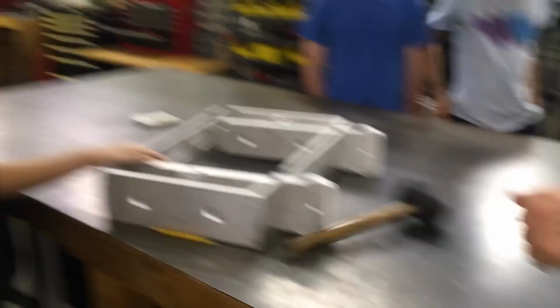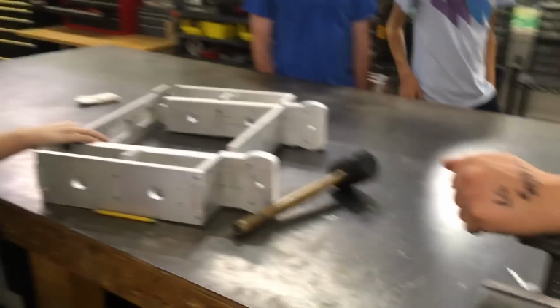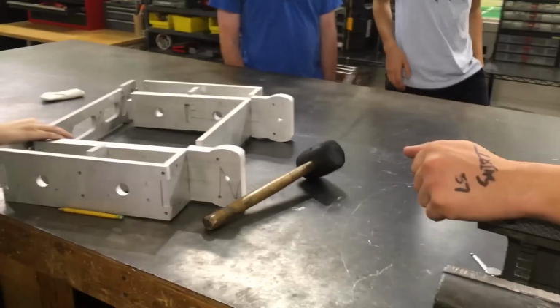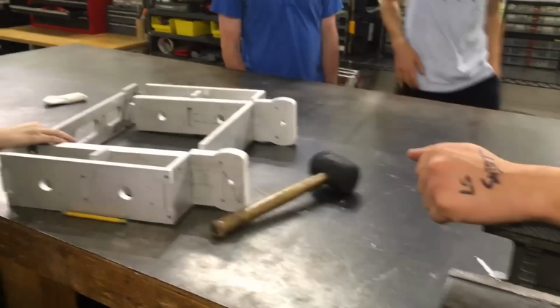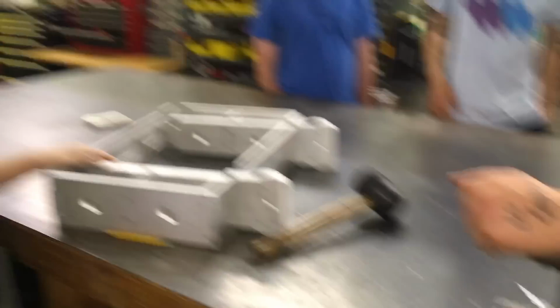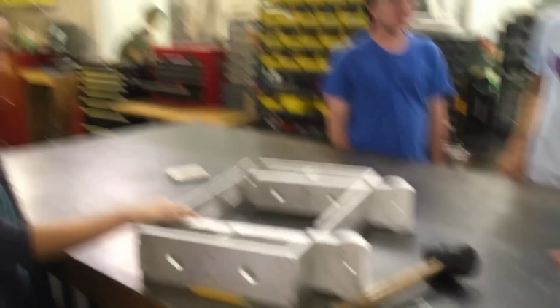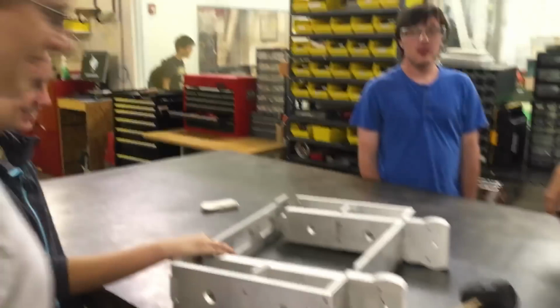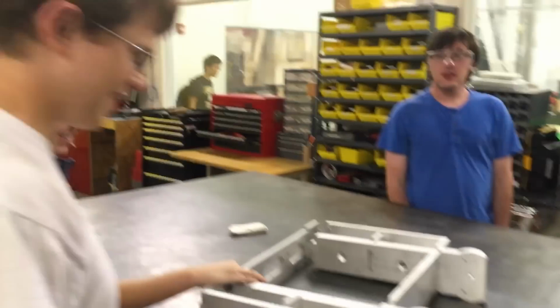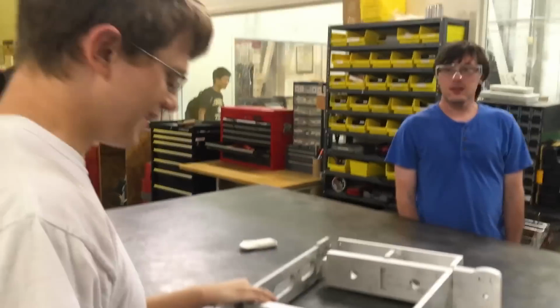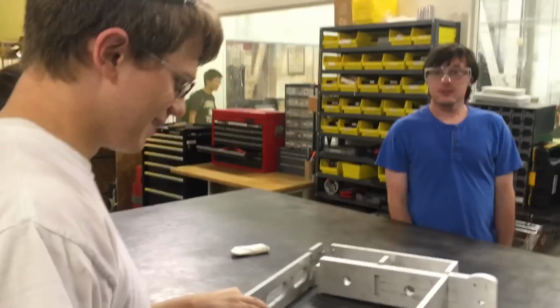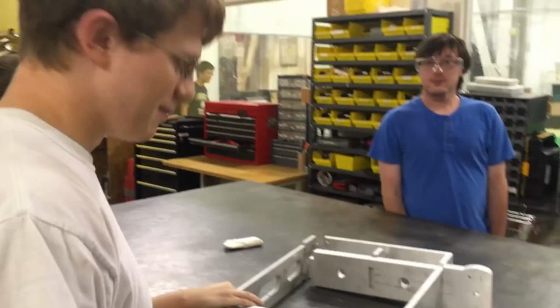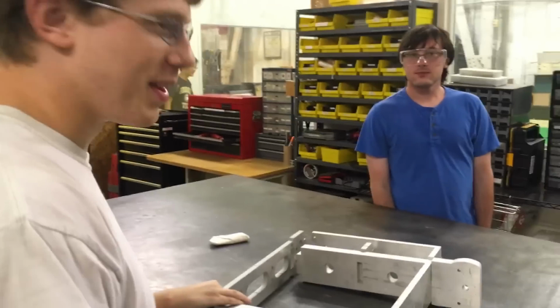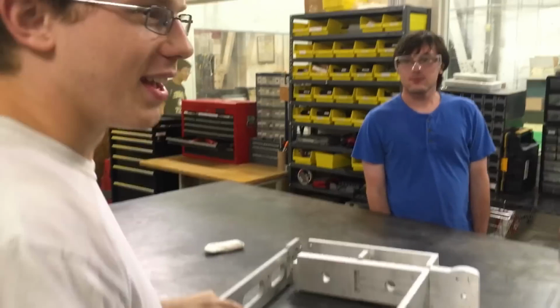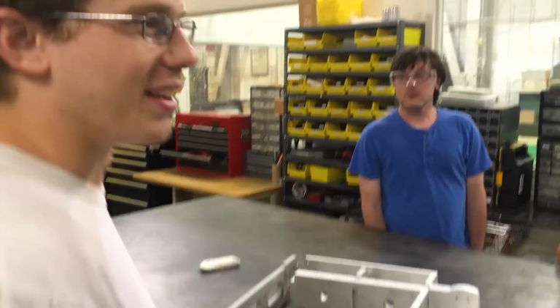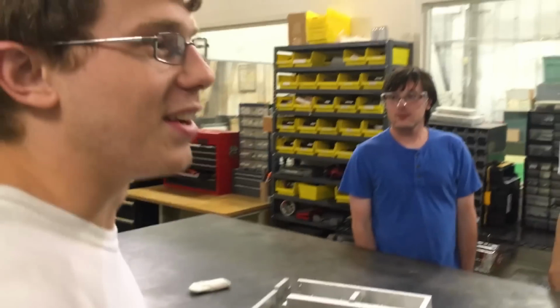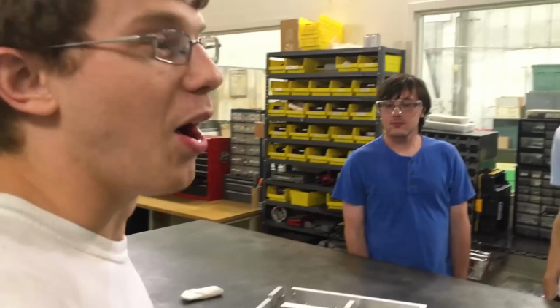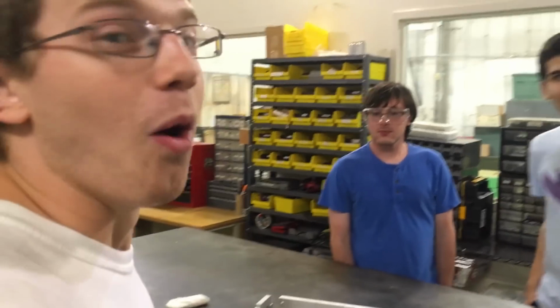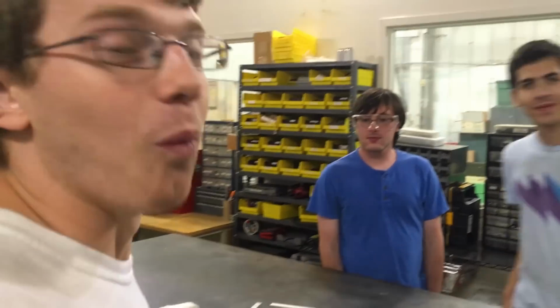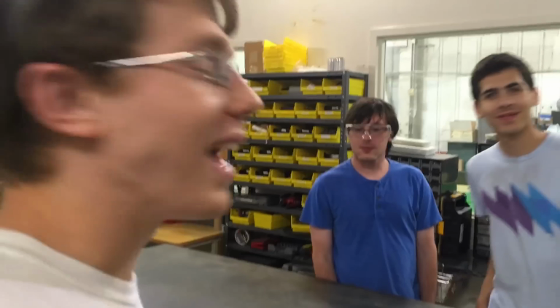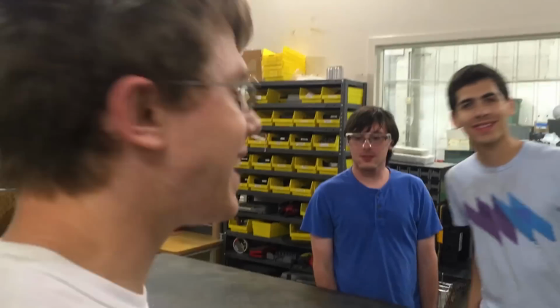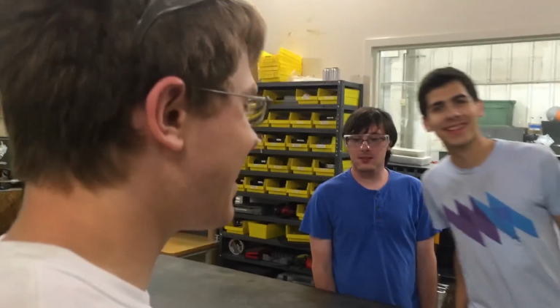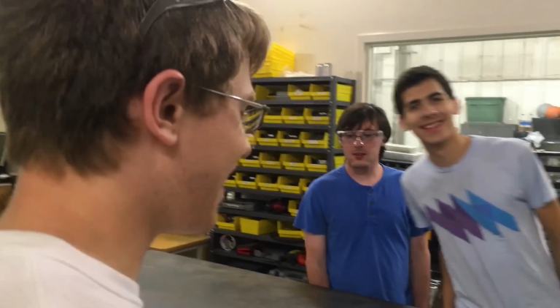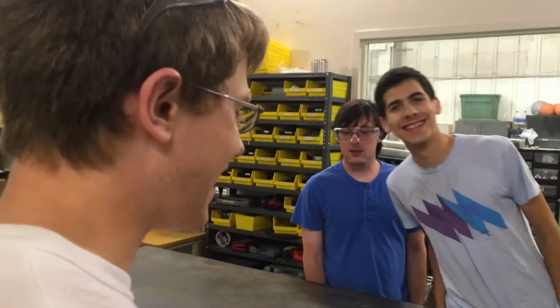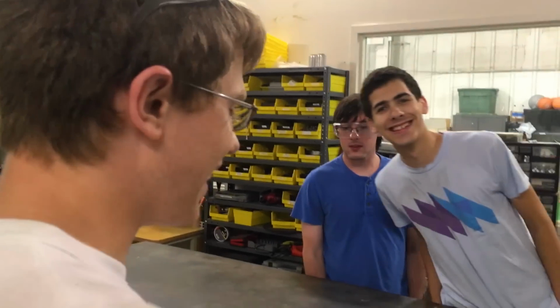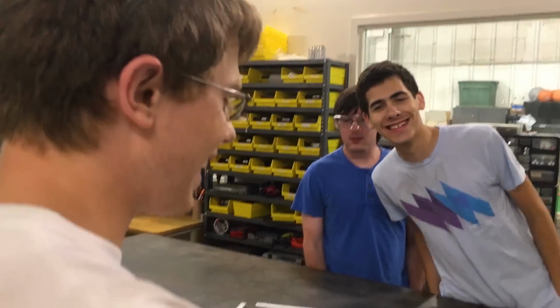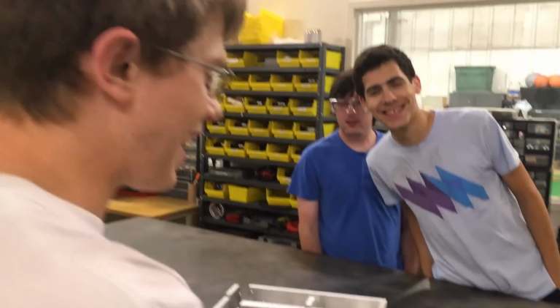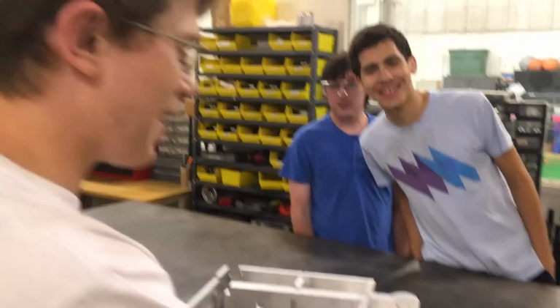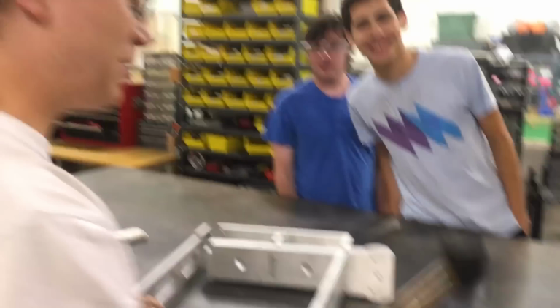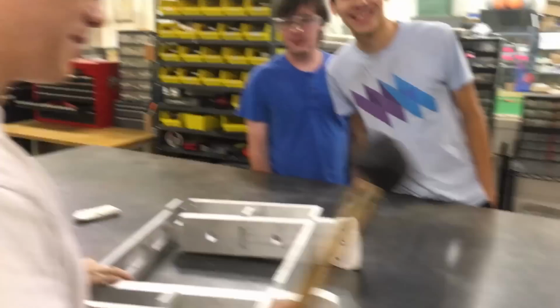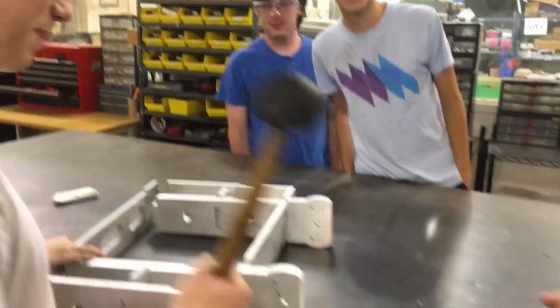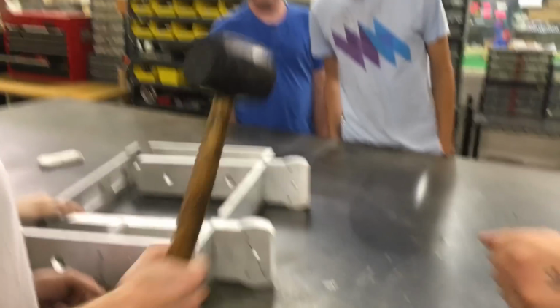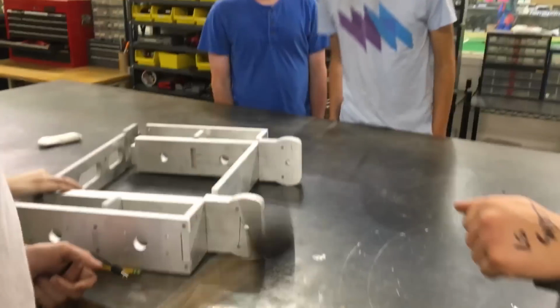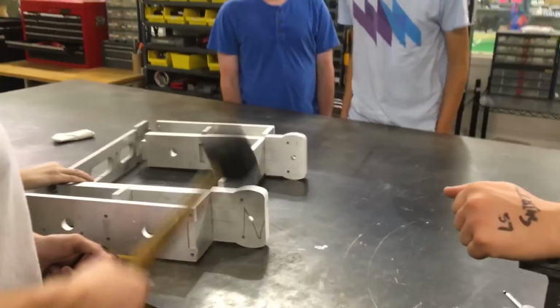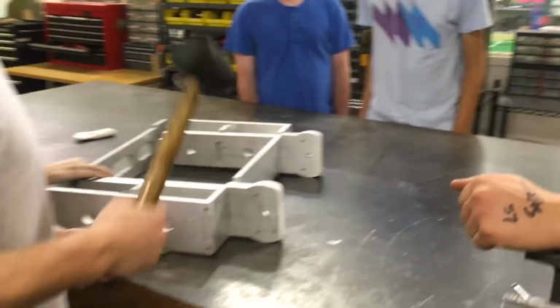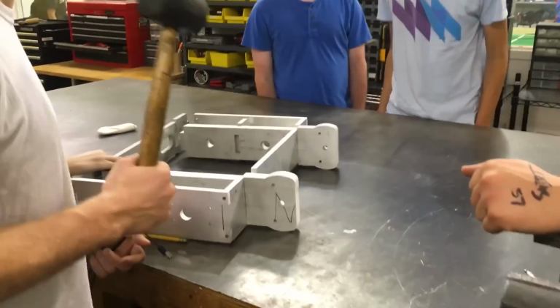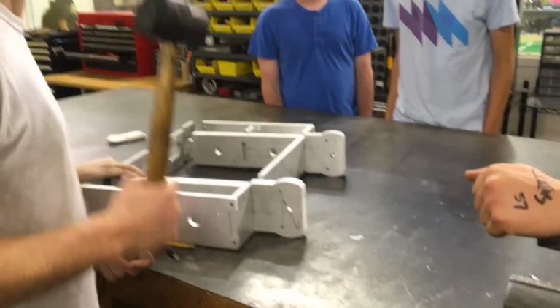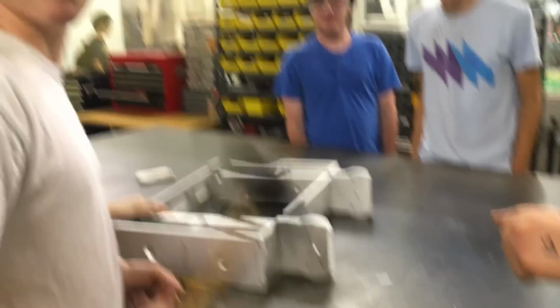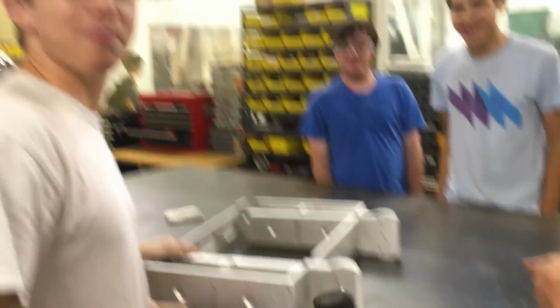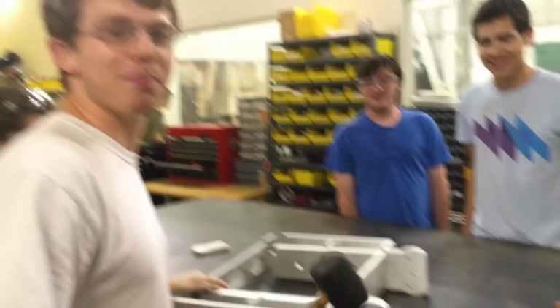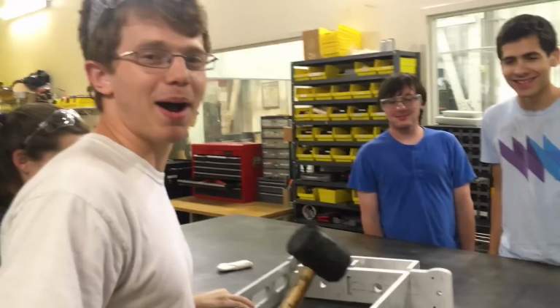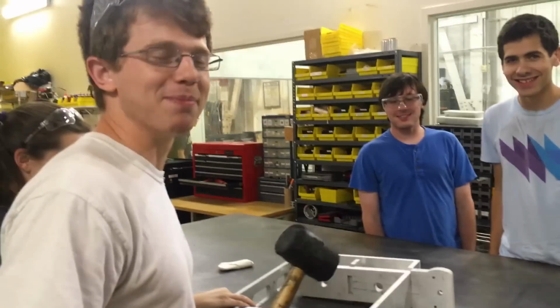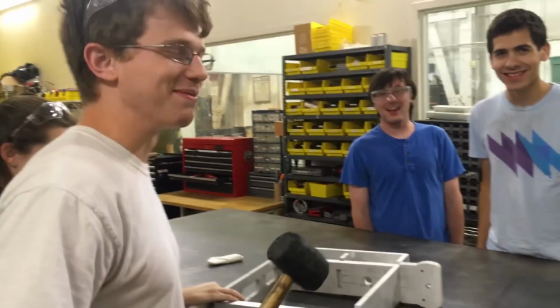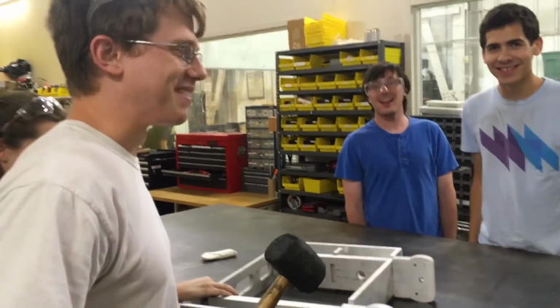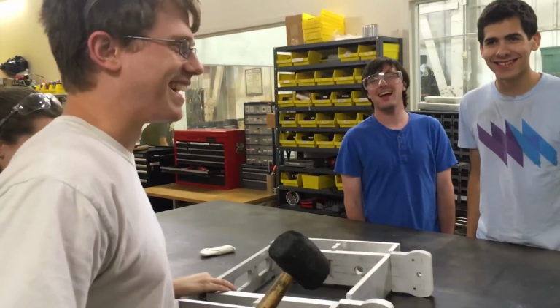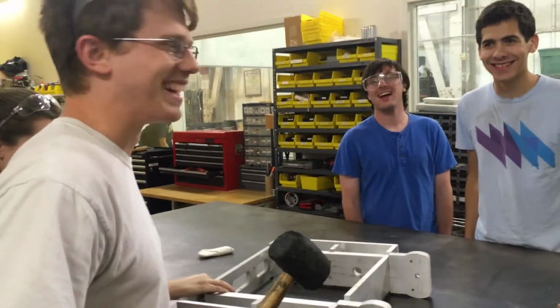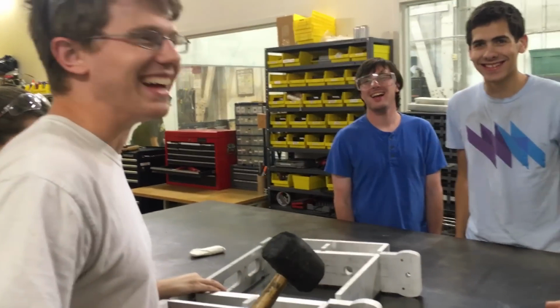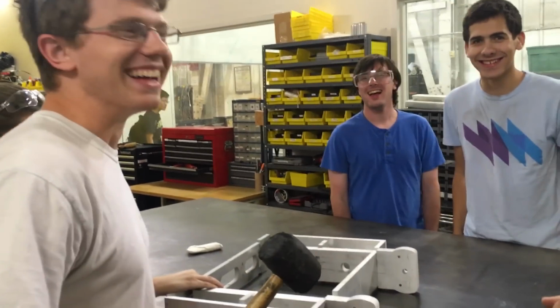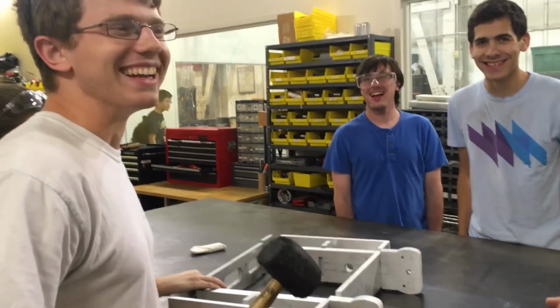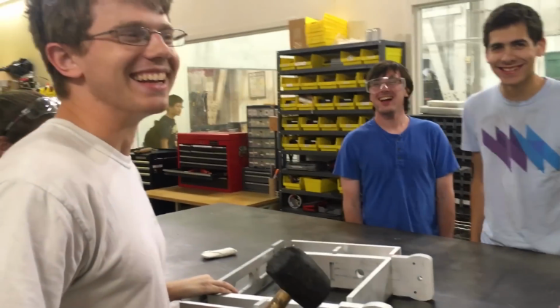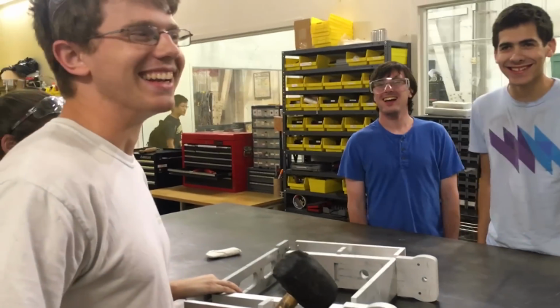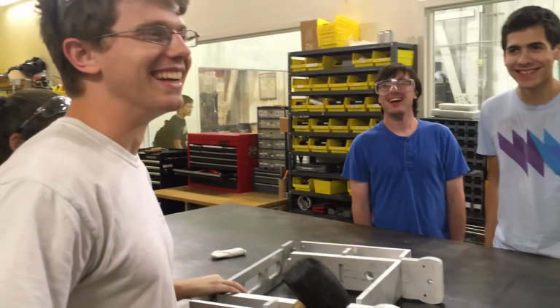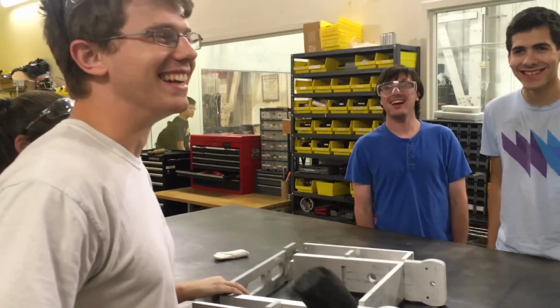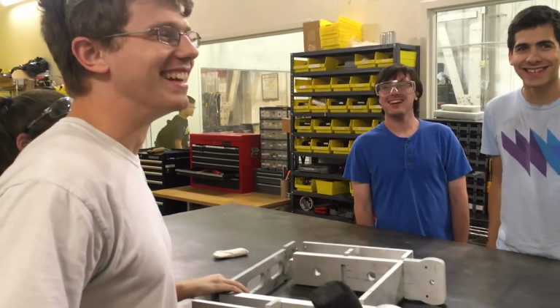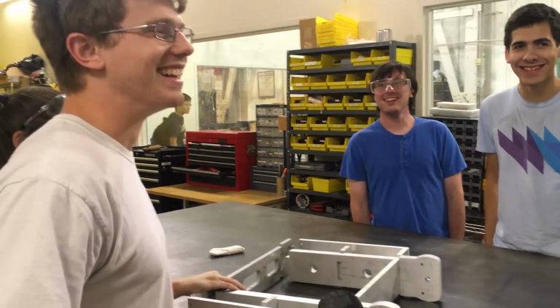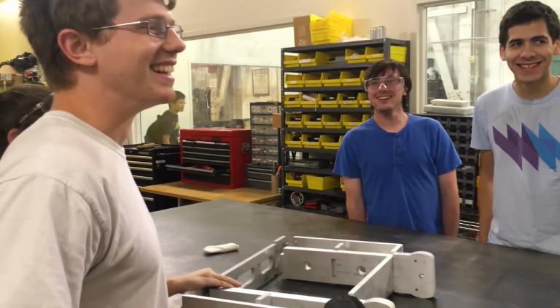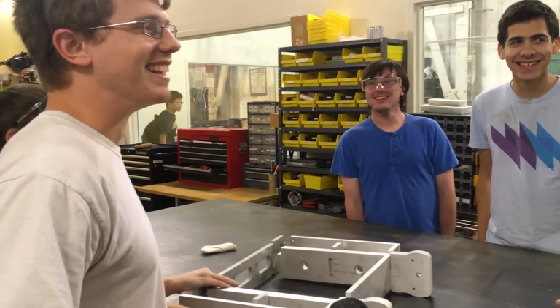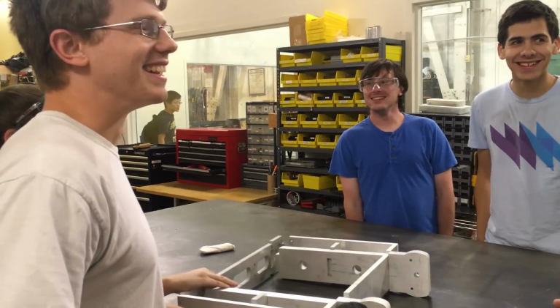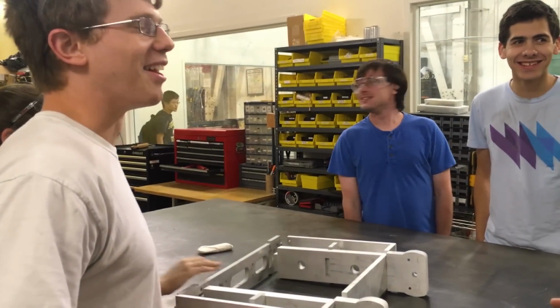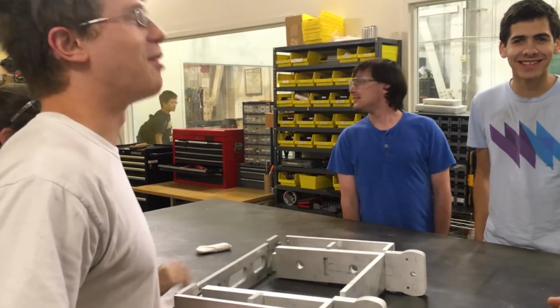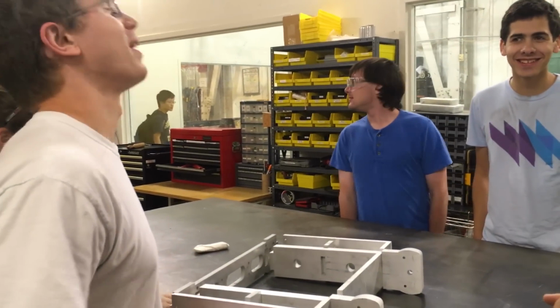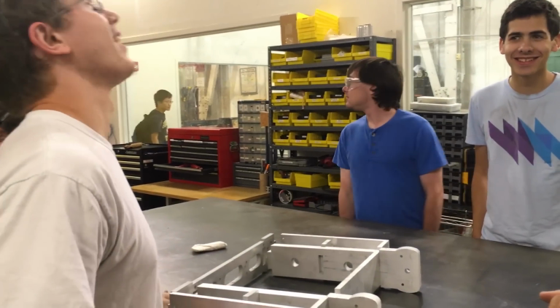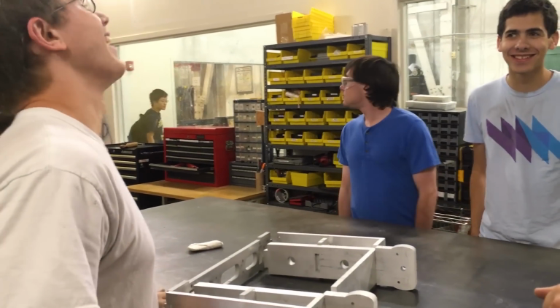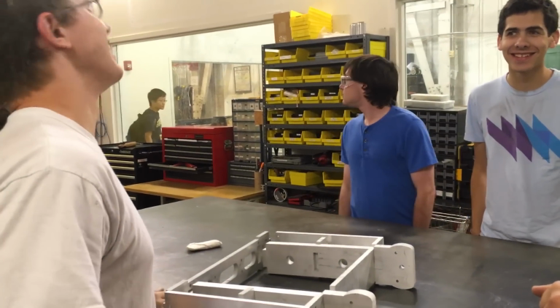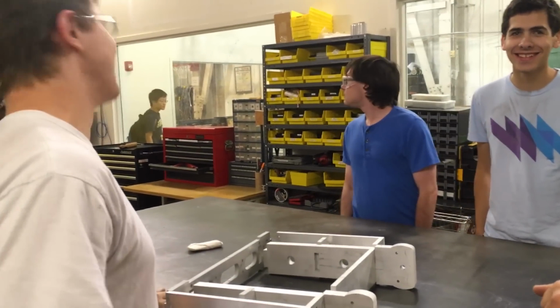Ryan, you're getting a little aggressive with that hammer. Why can't I? I like just beating - just pop pop pop. They like beating on her. Oh my gosh.